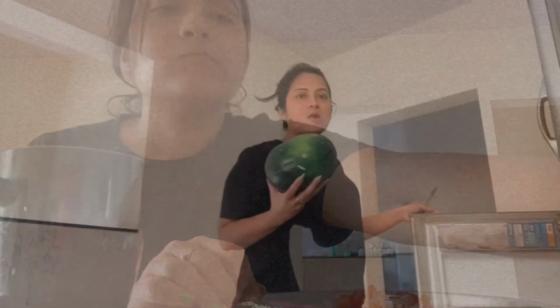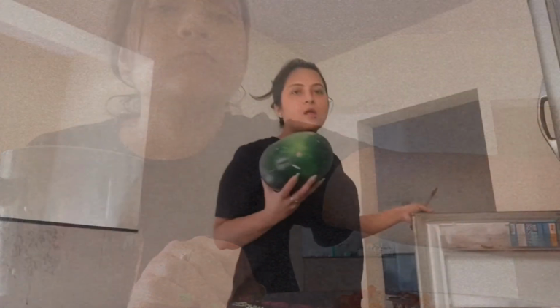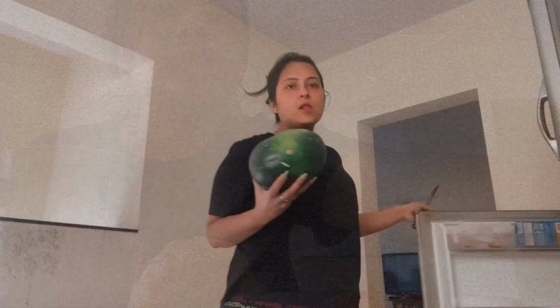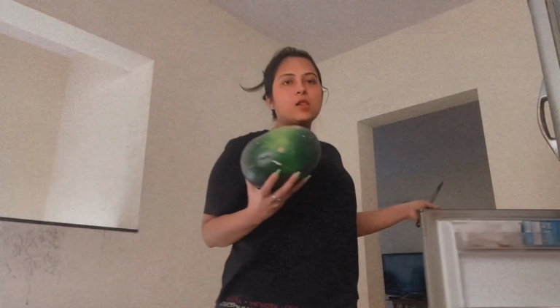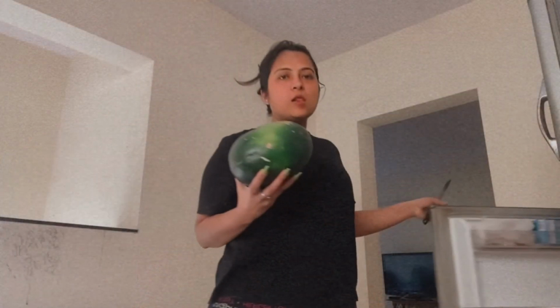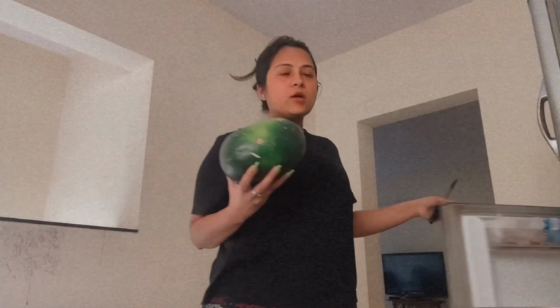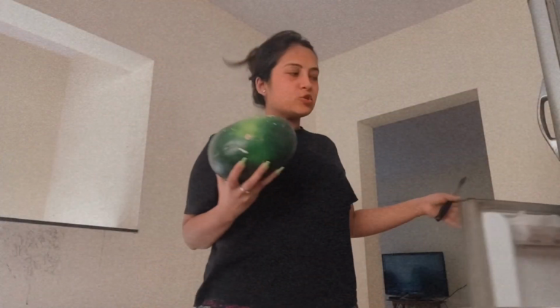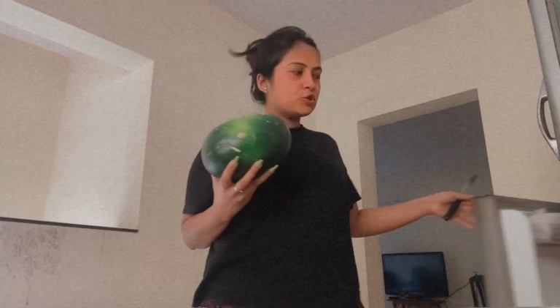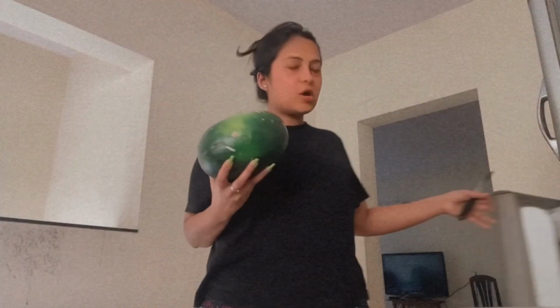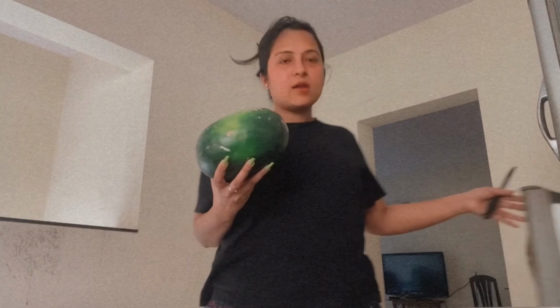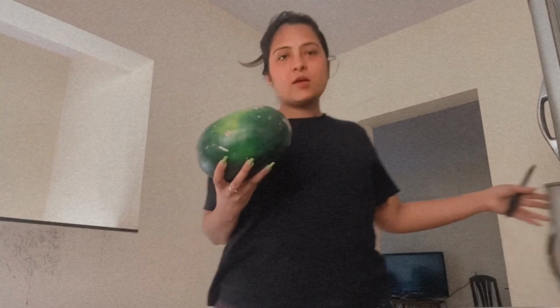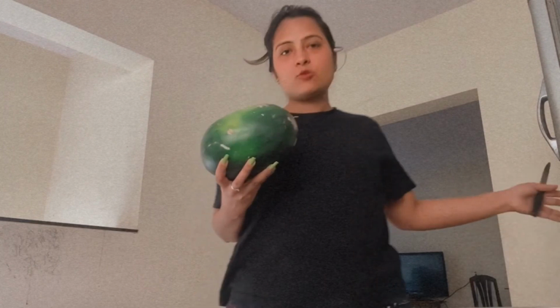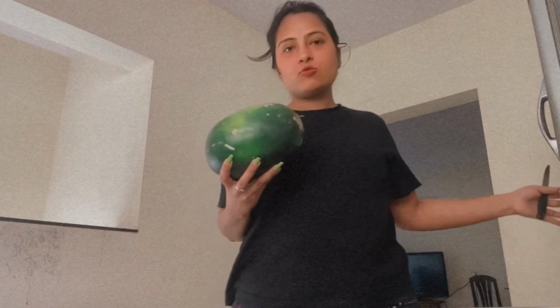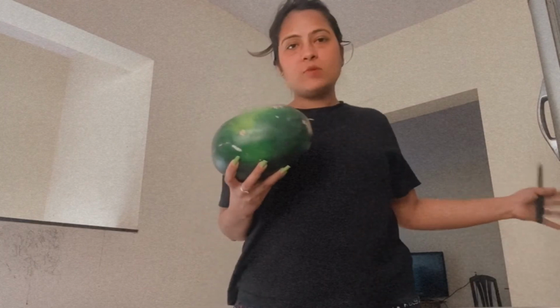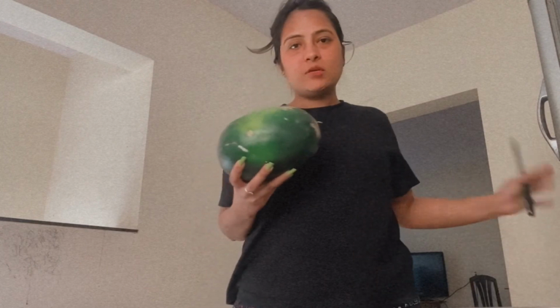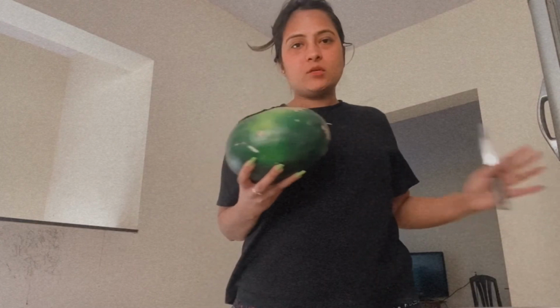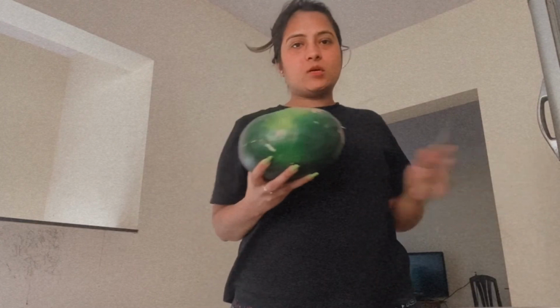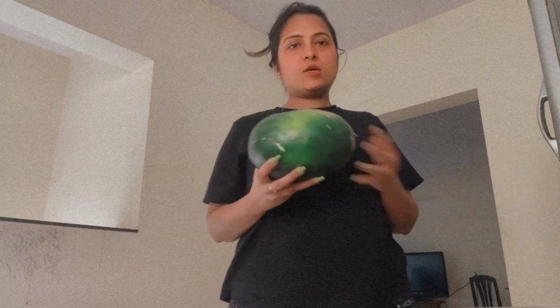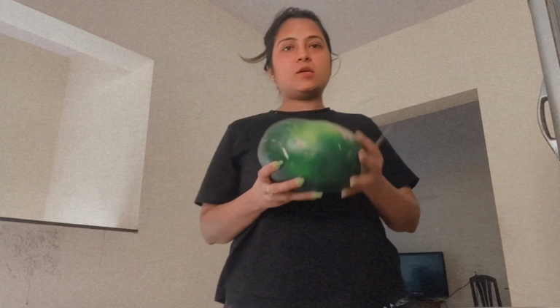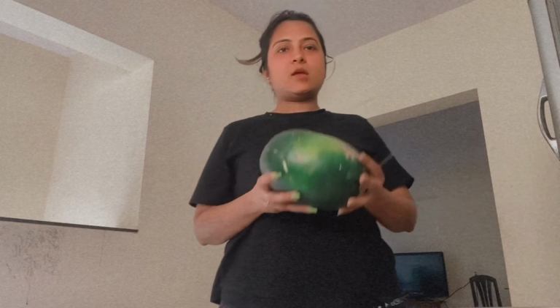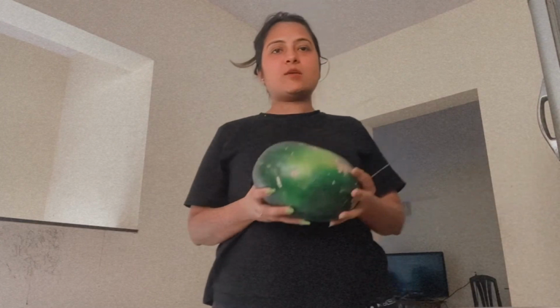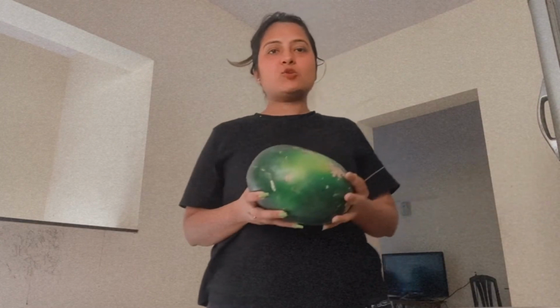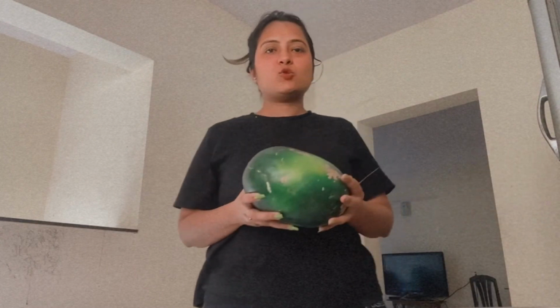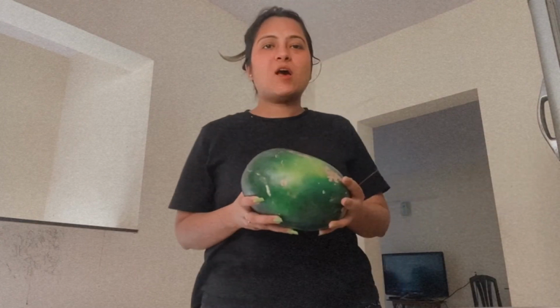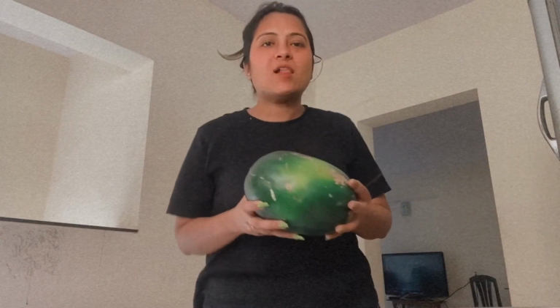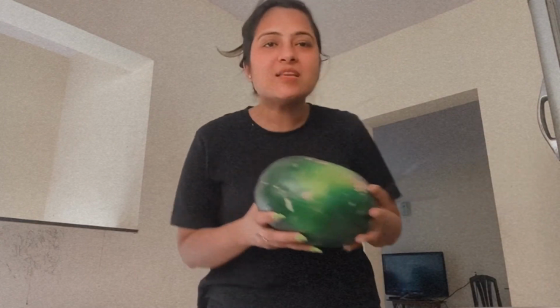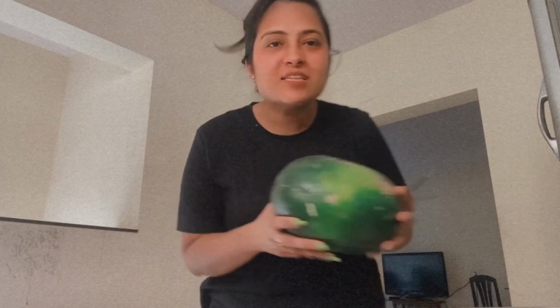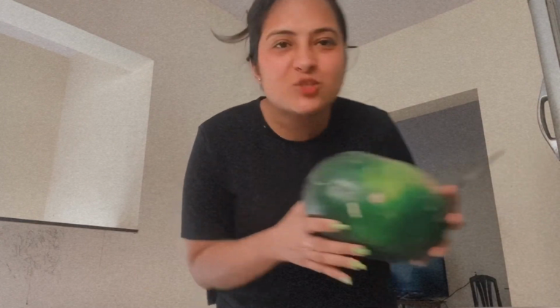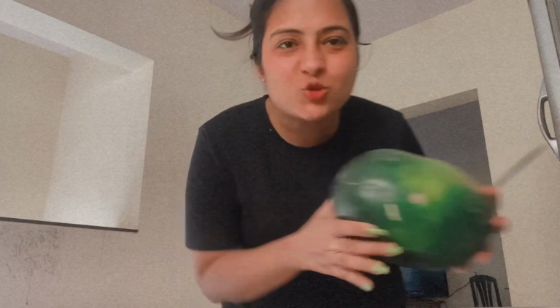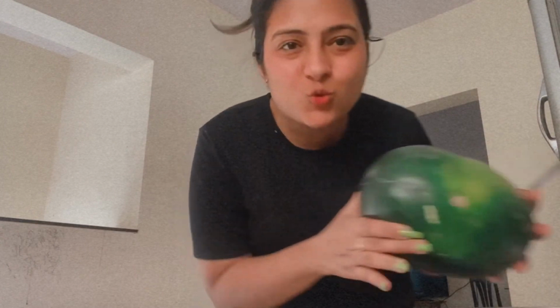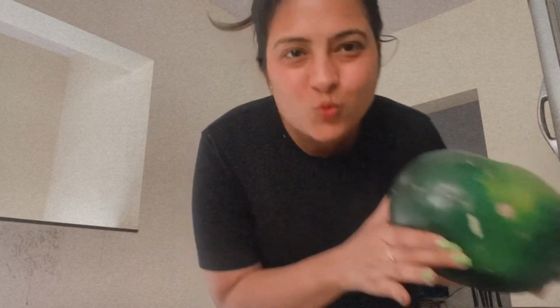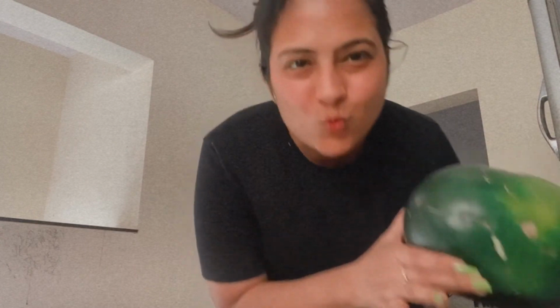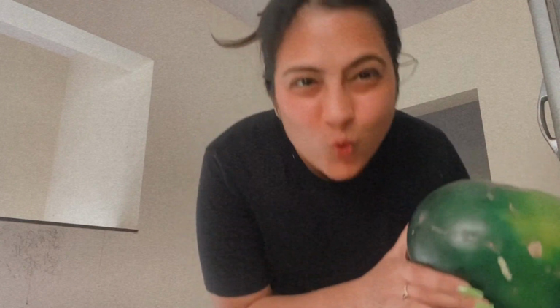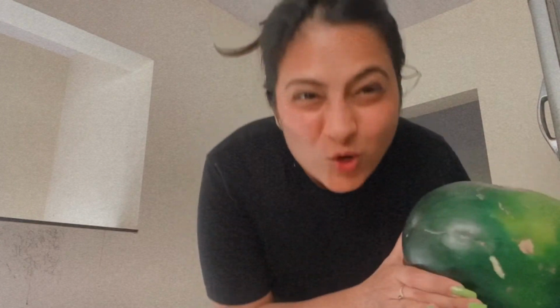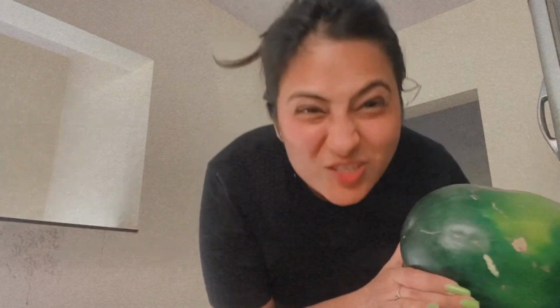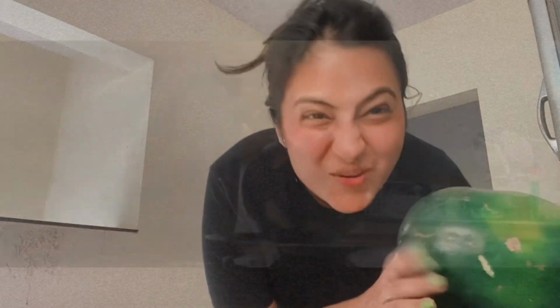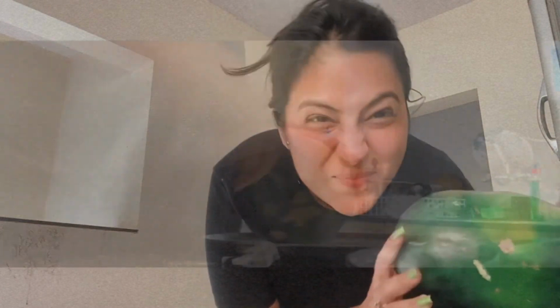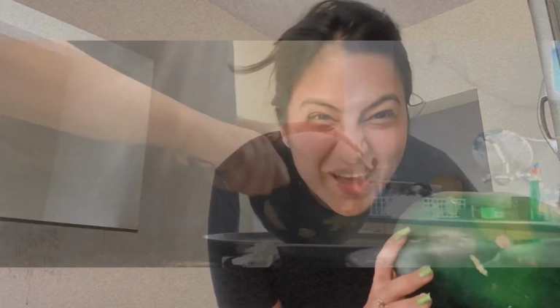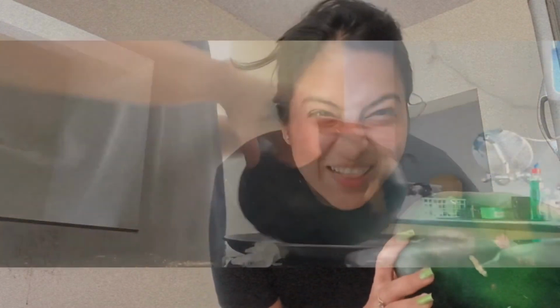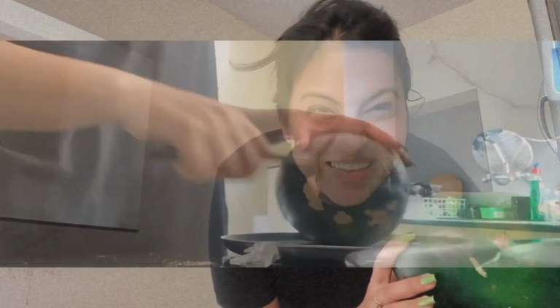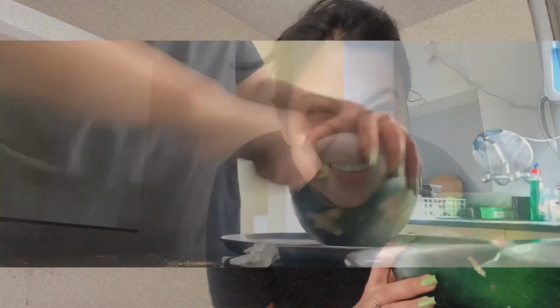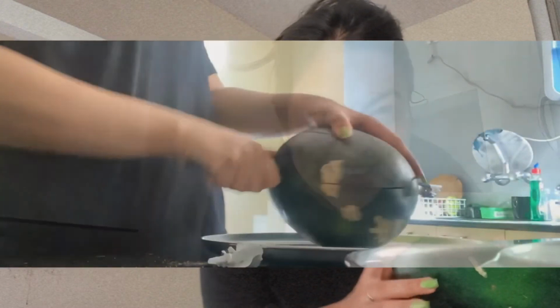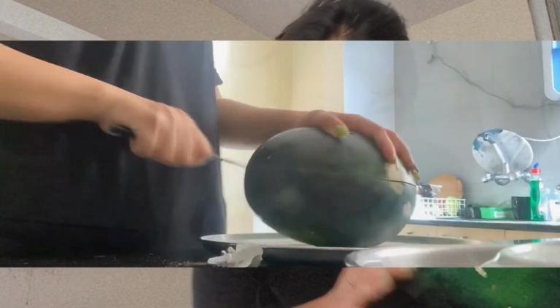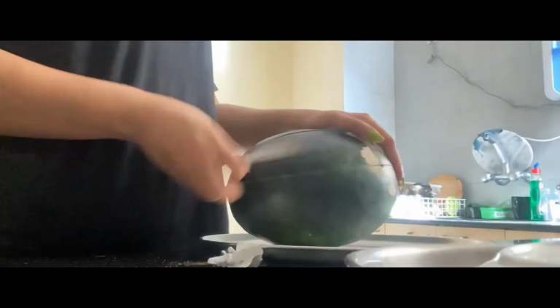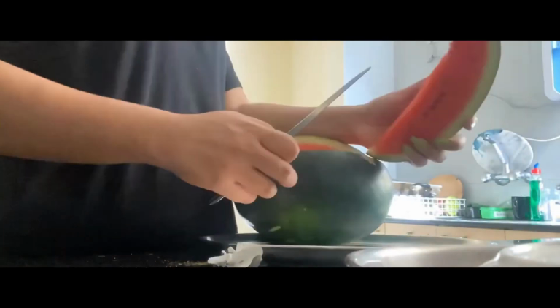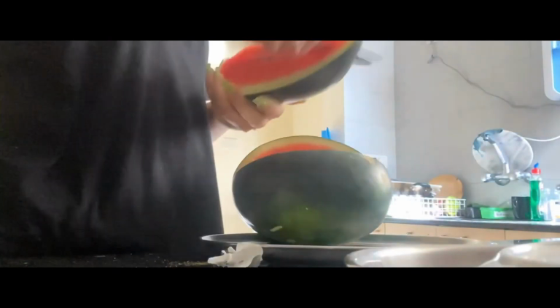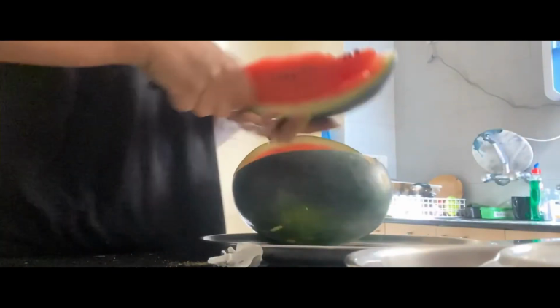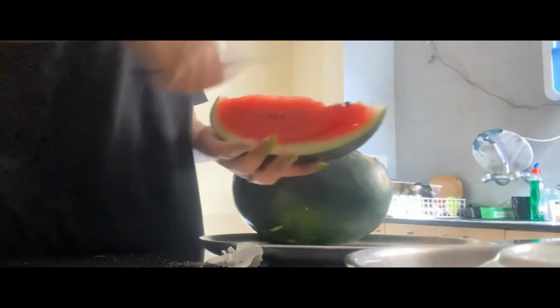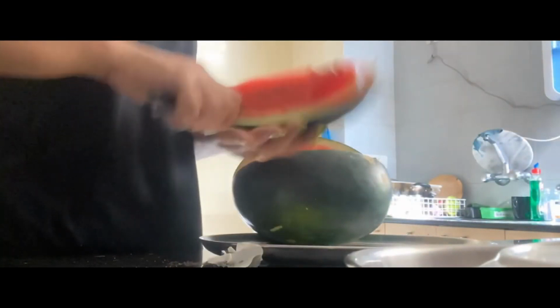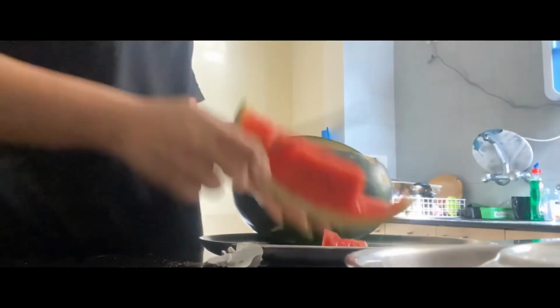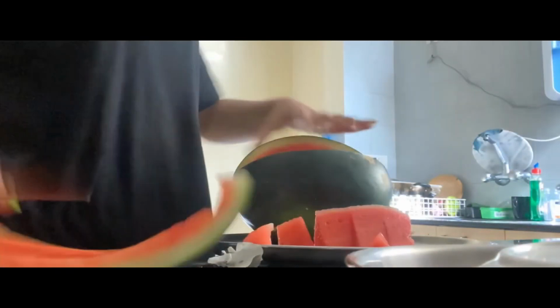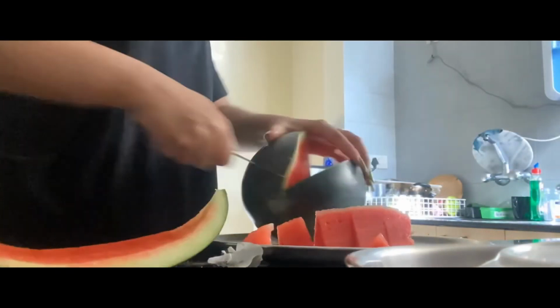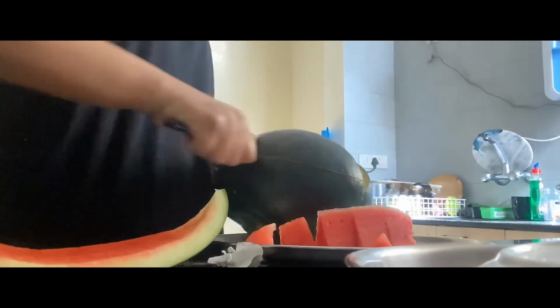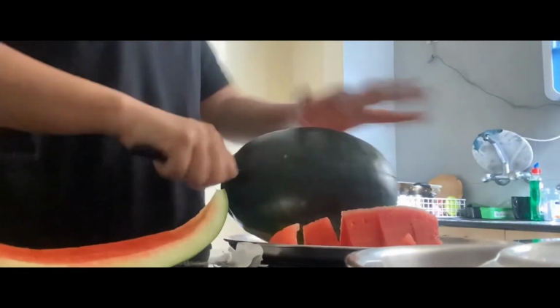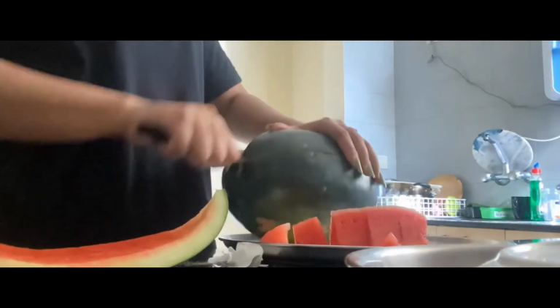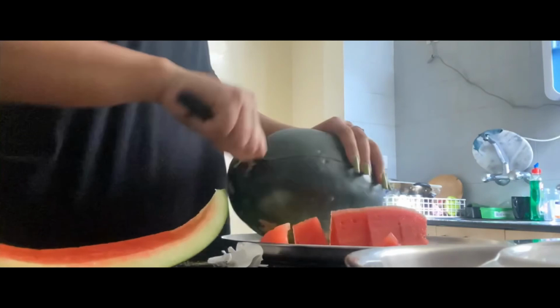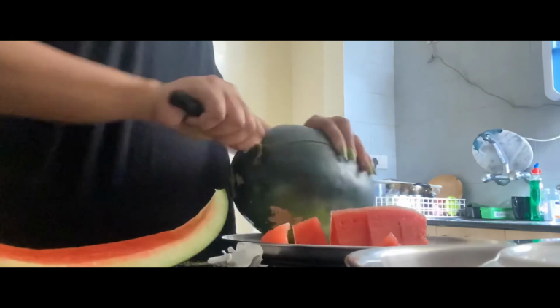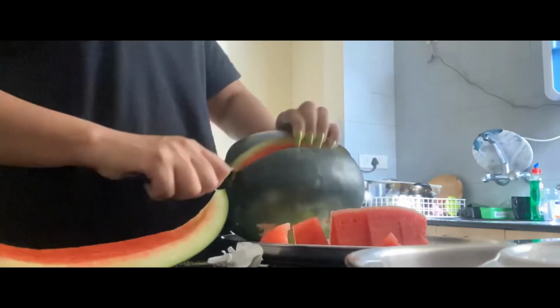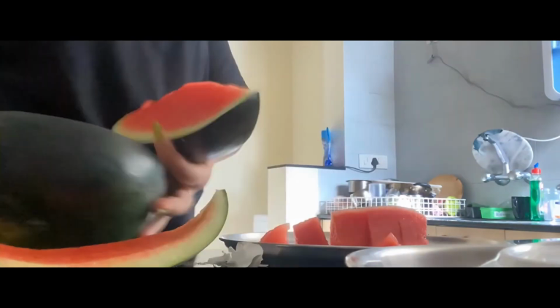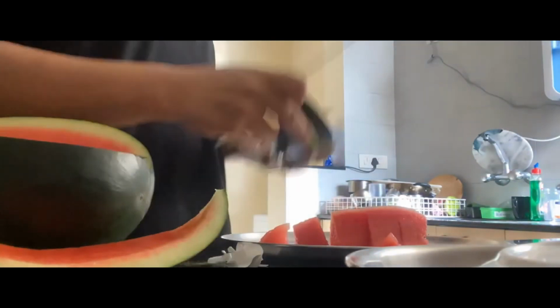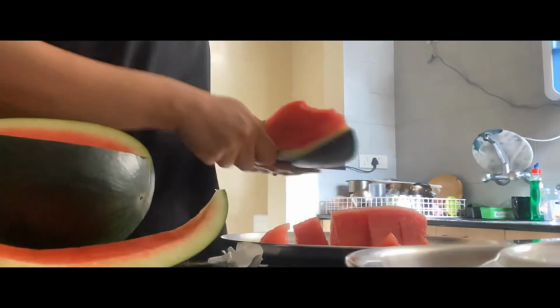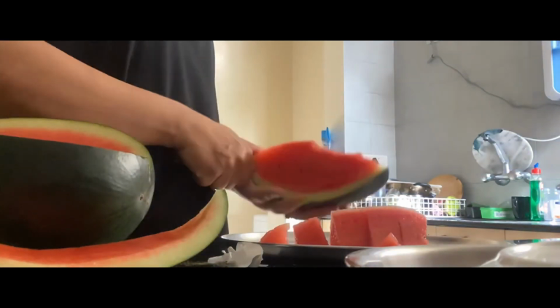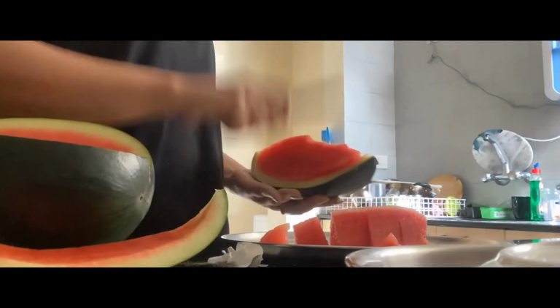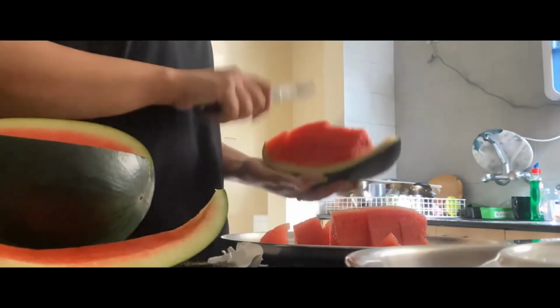Lunch I'm not going to eat much. So I'll eat watermelon. That's it — this was my lunch.